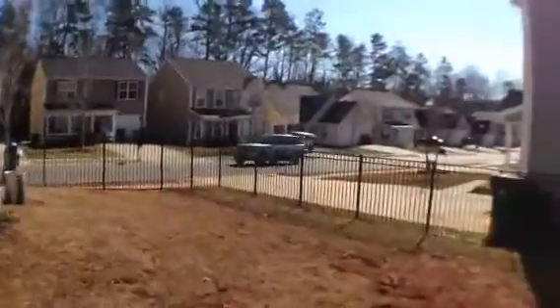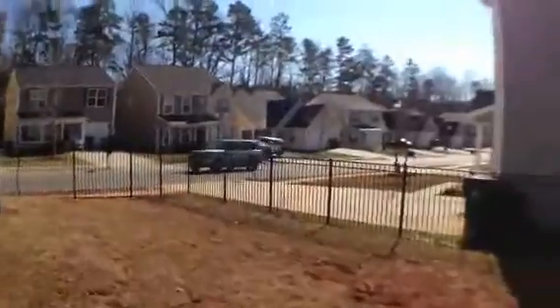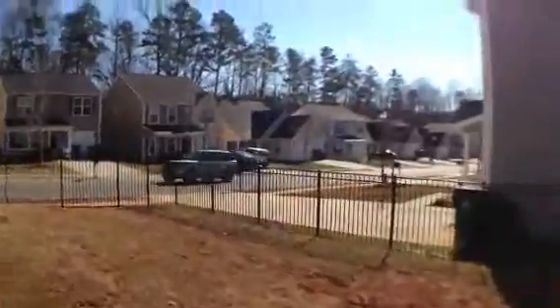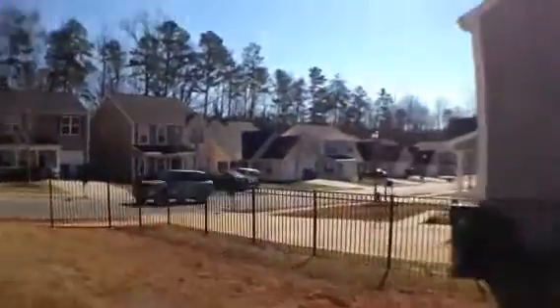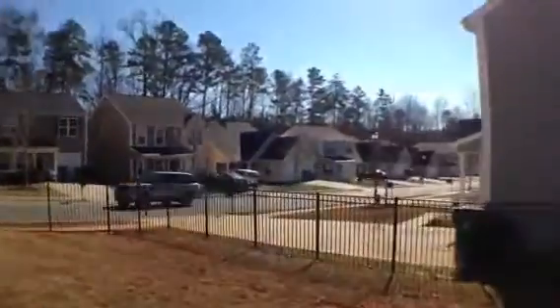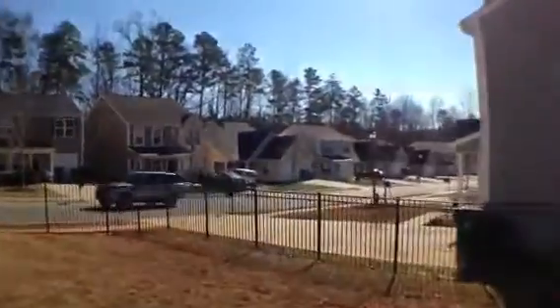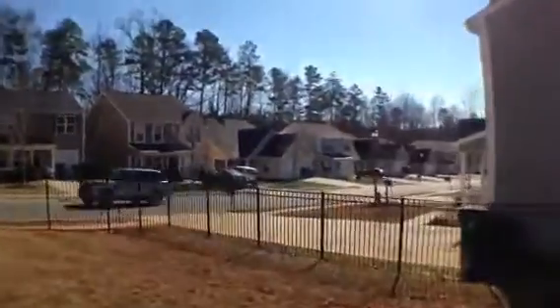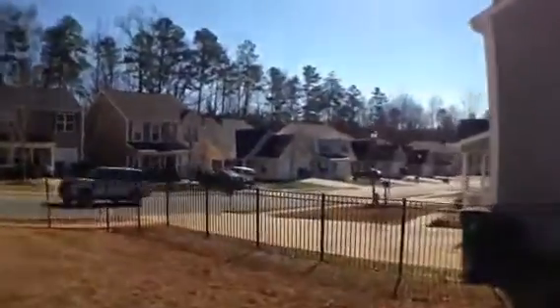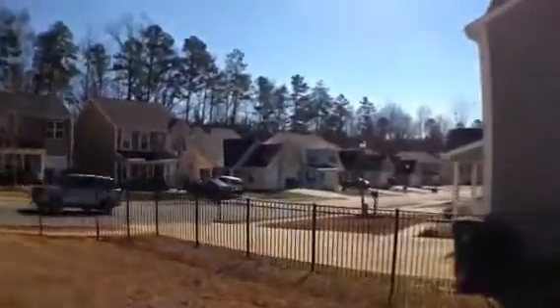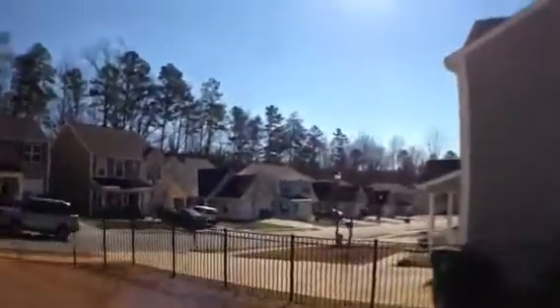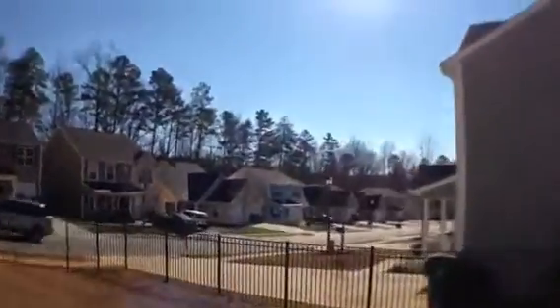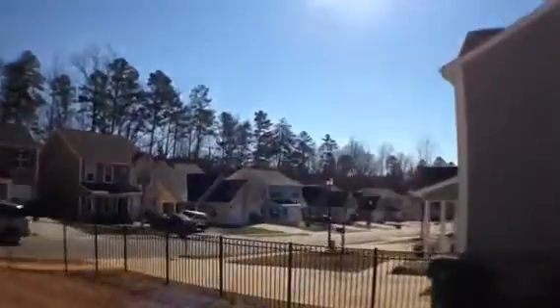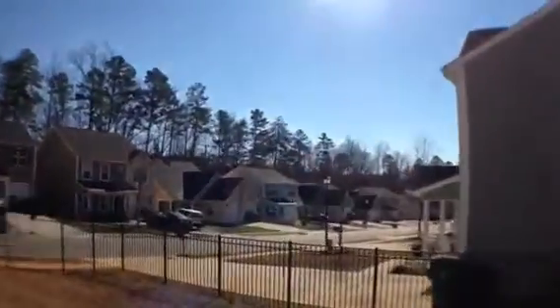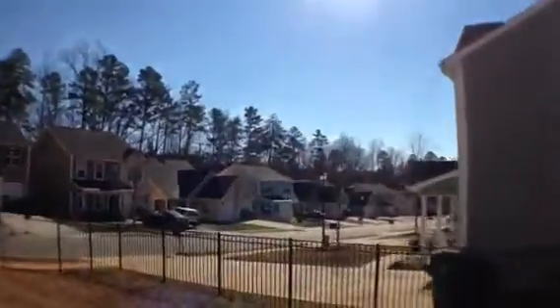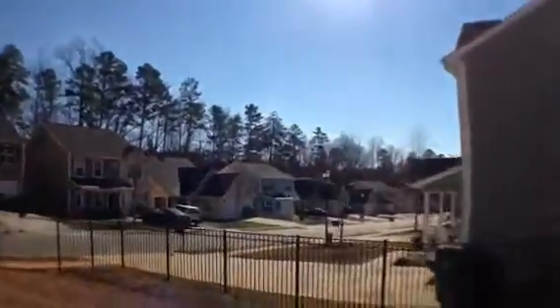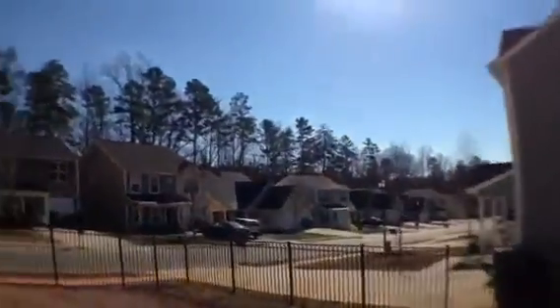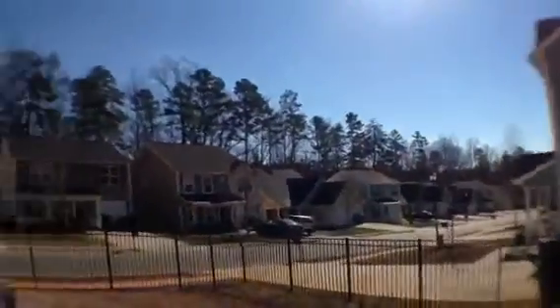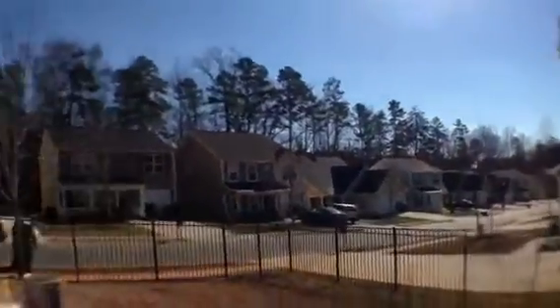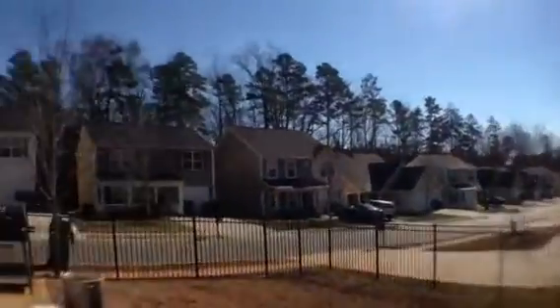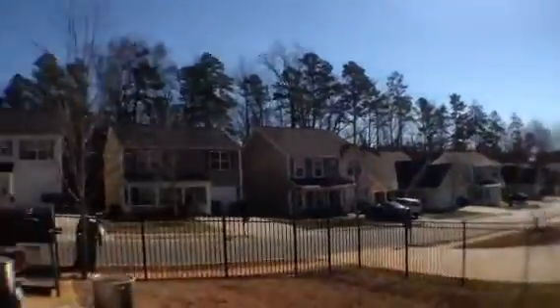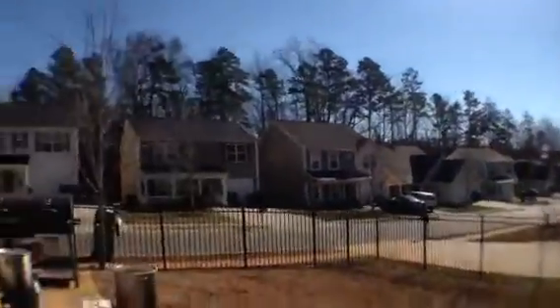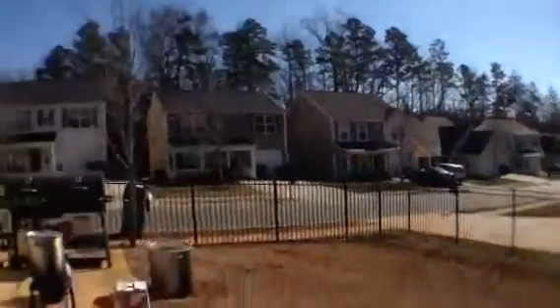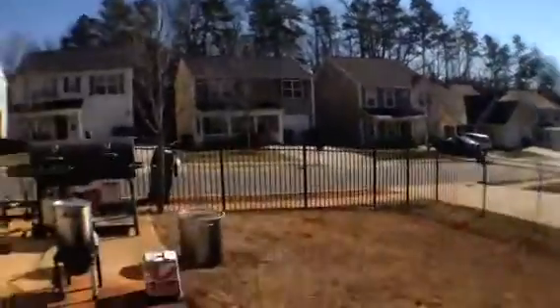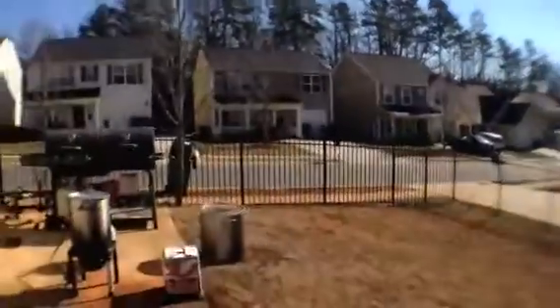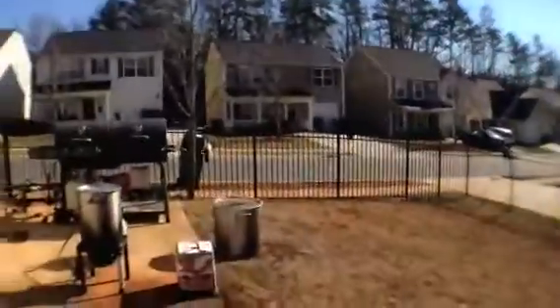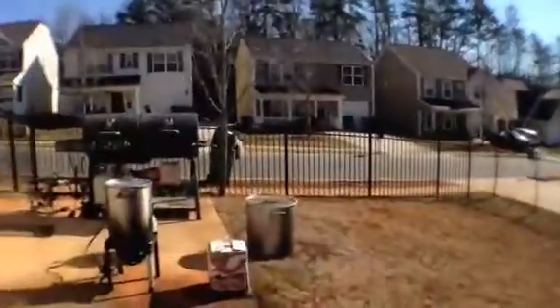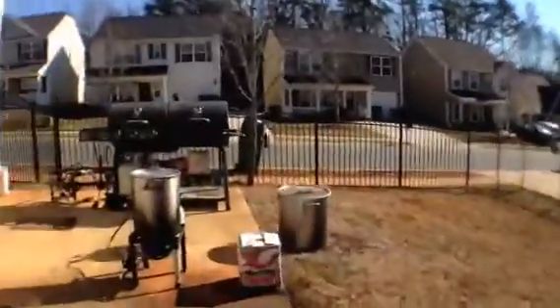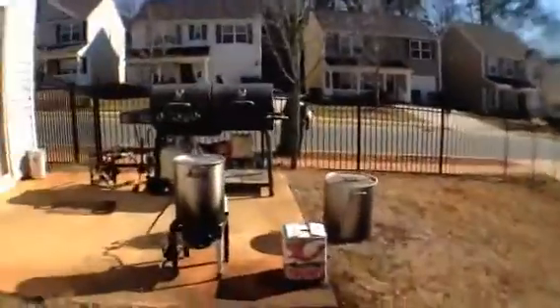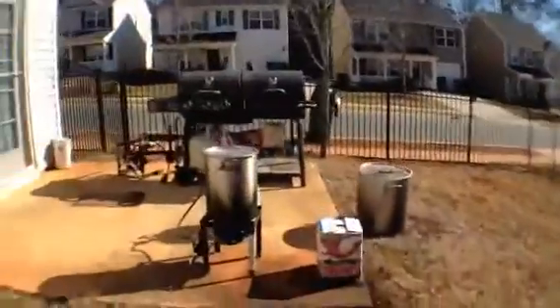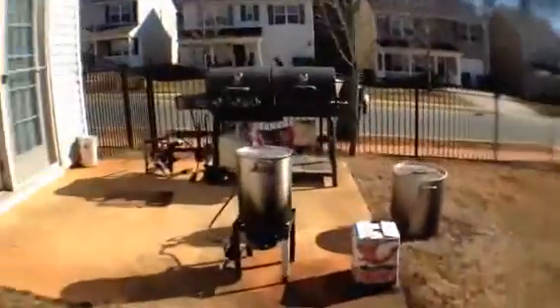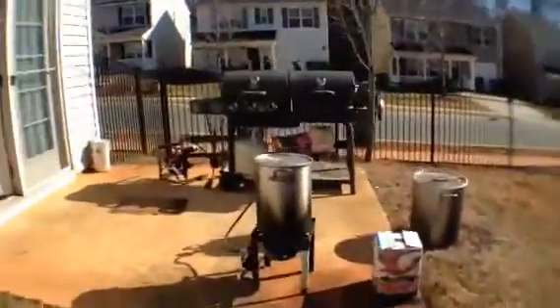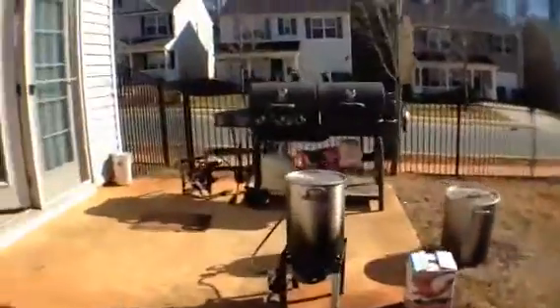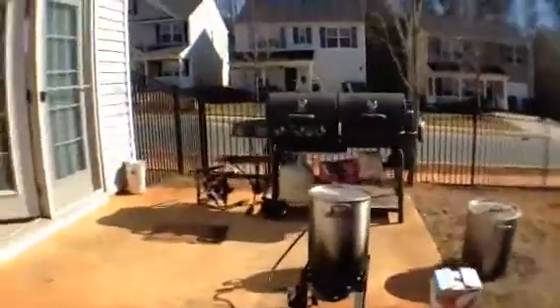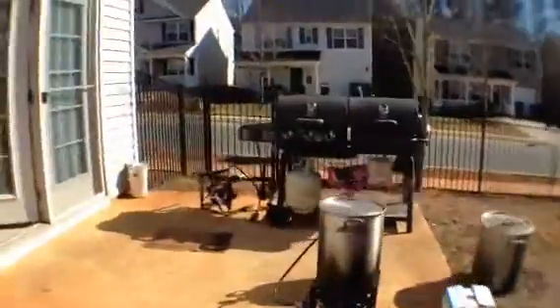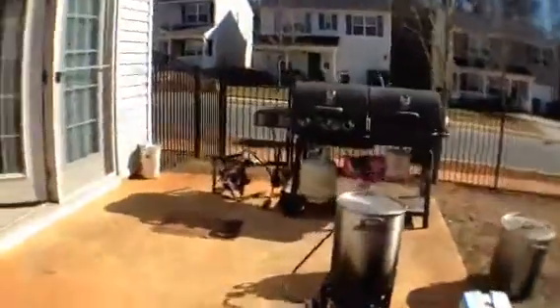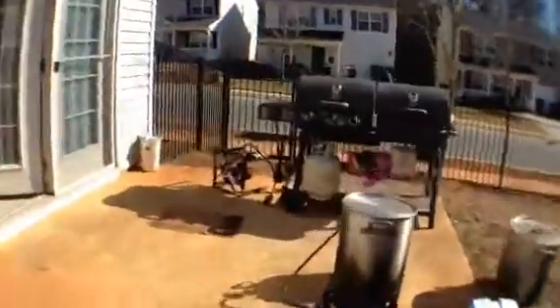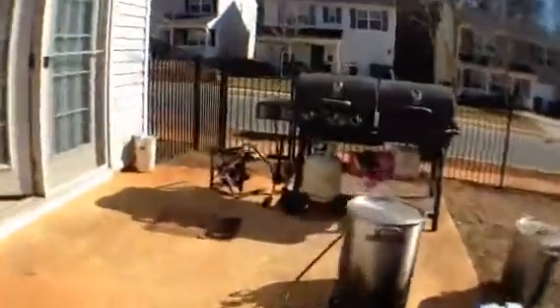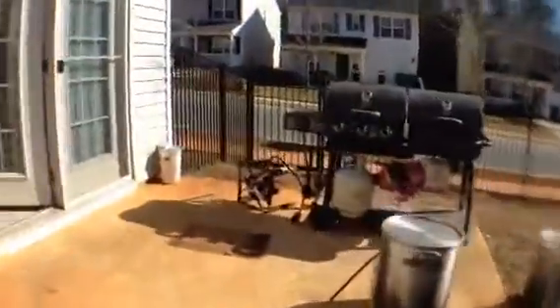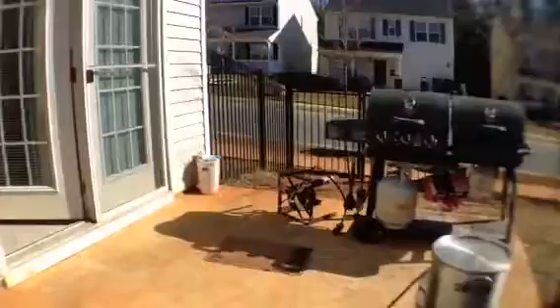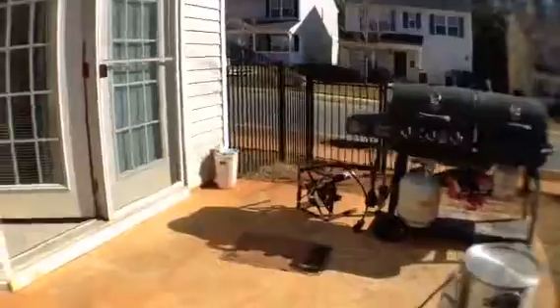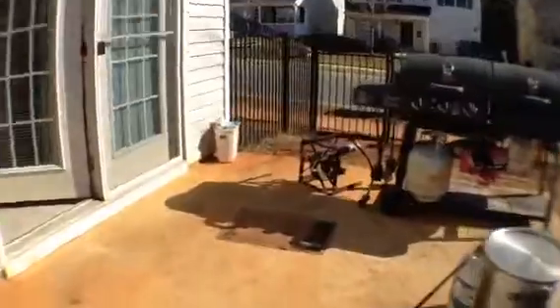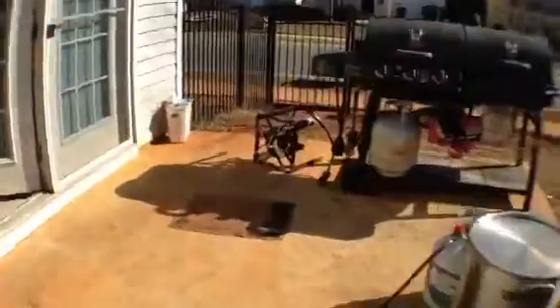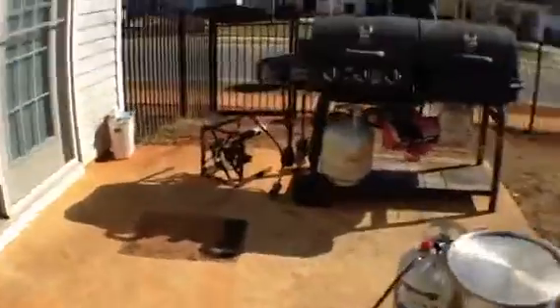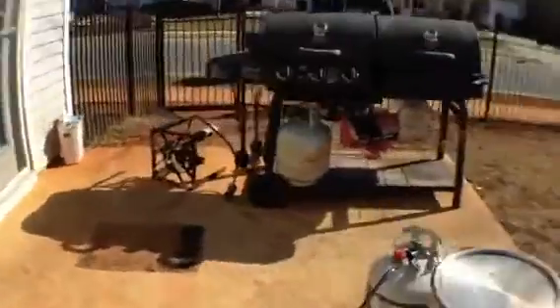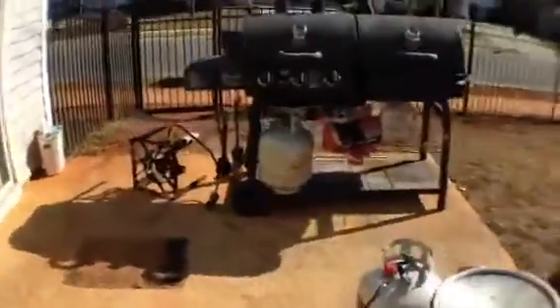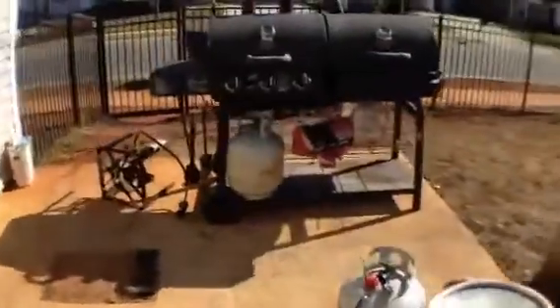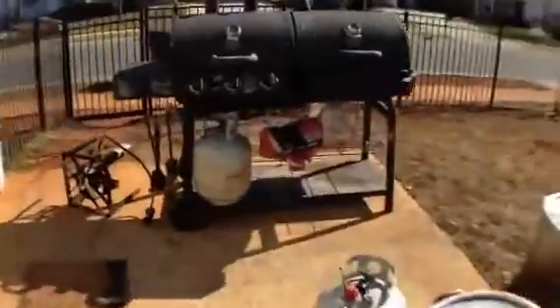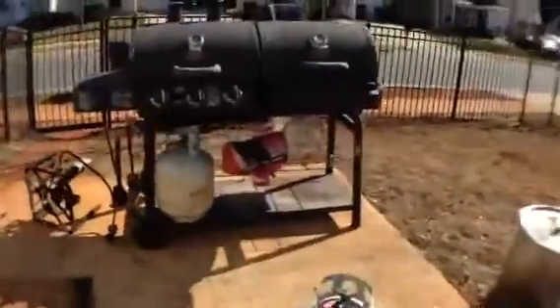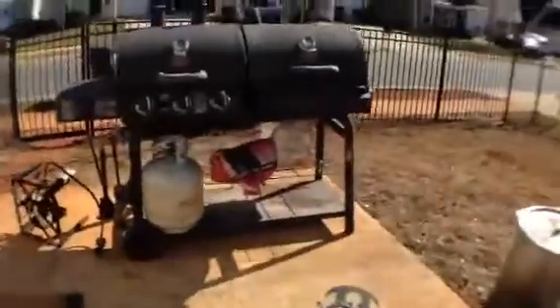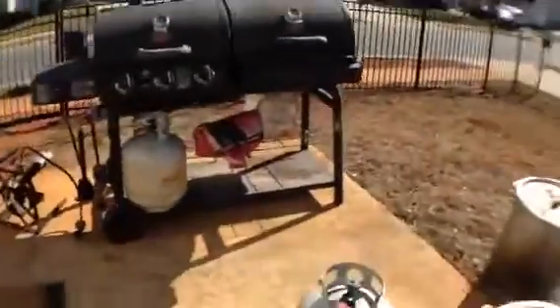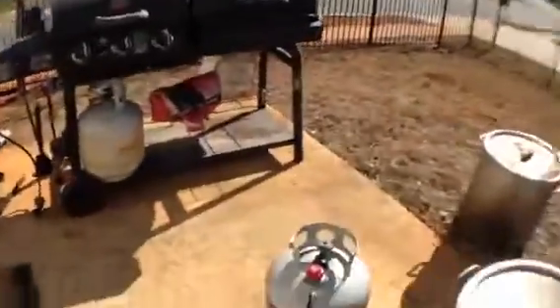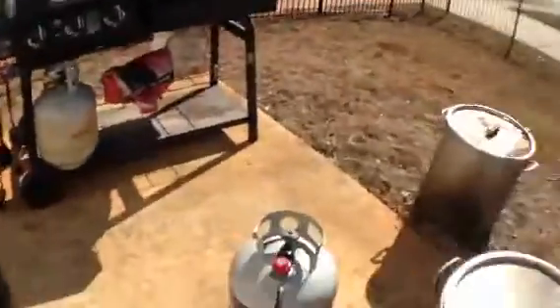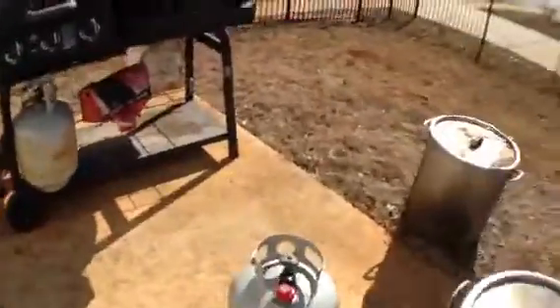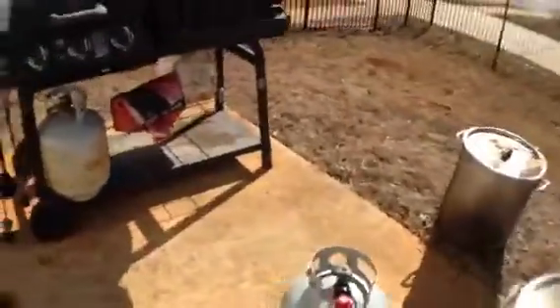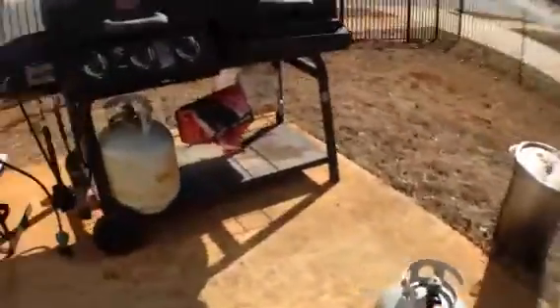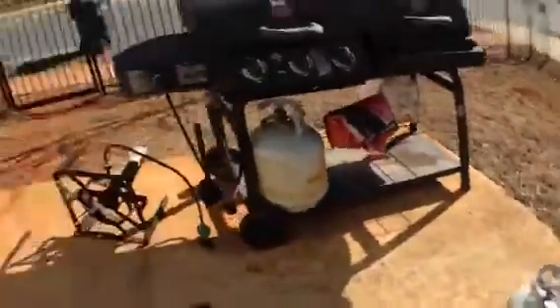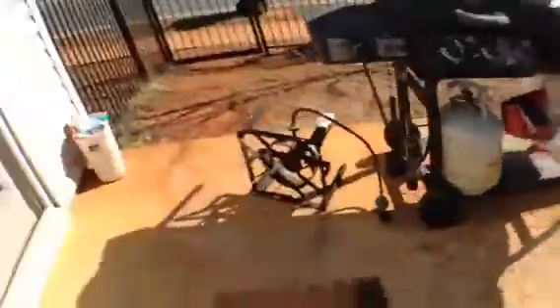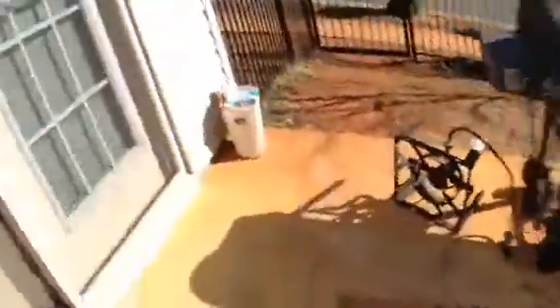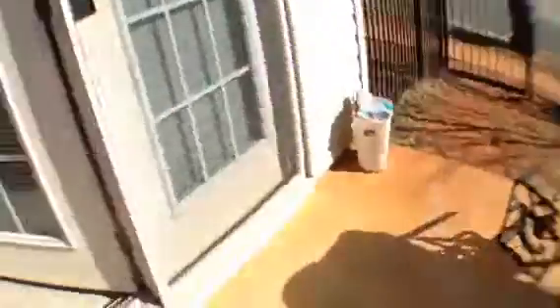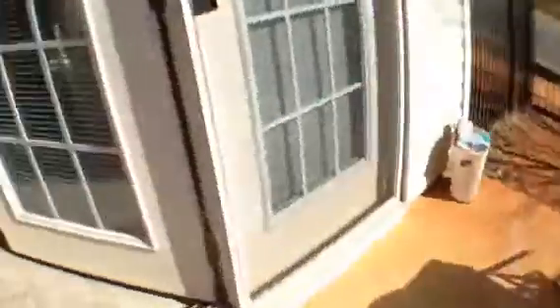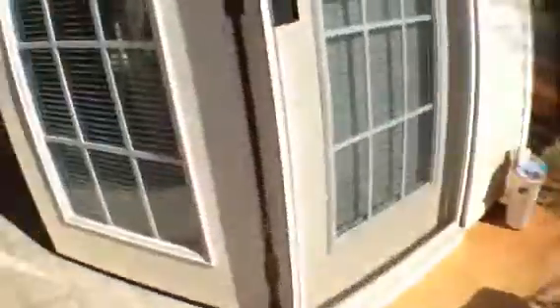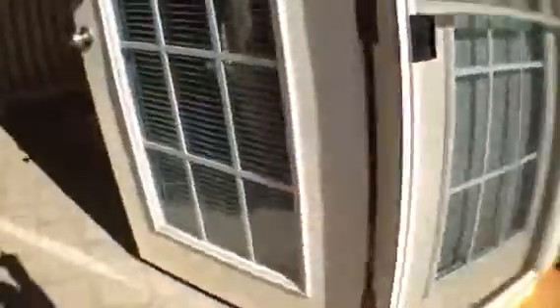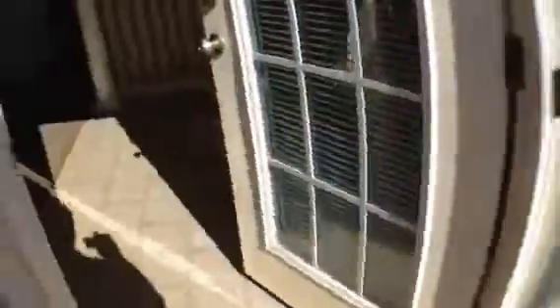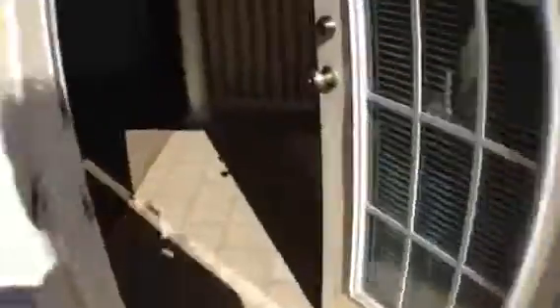So again, nice neighborhood, backyard, corner house — and they fry up turkeys out here.